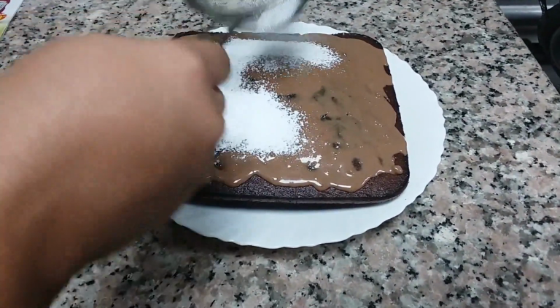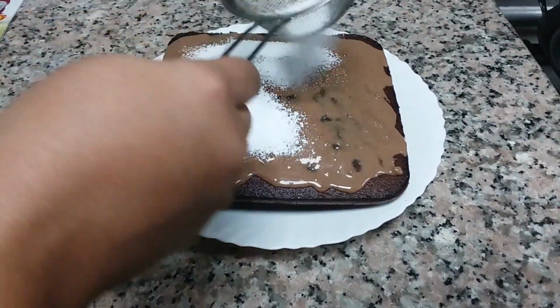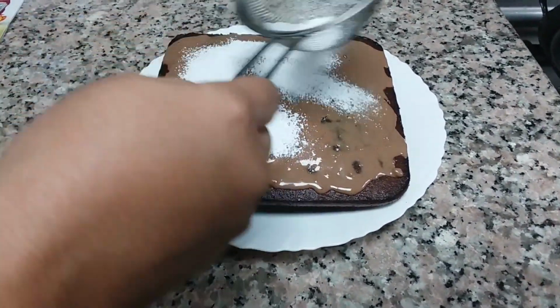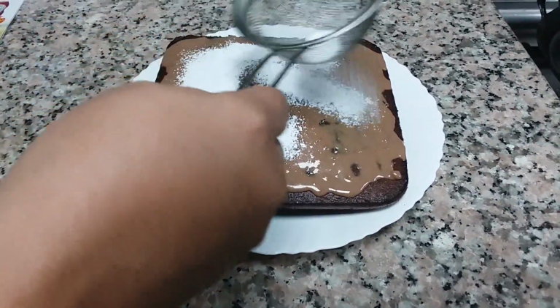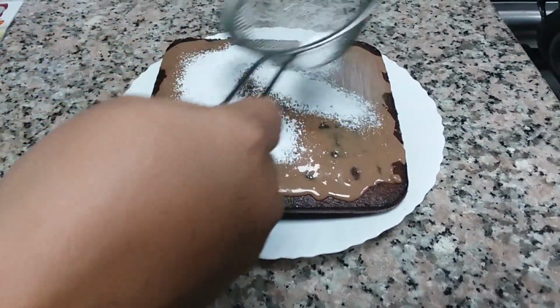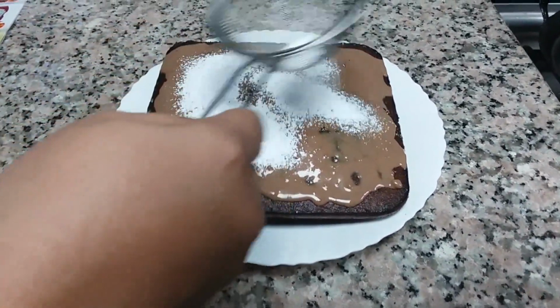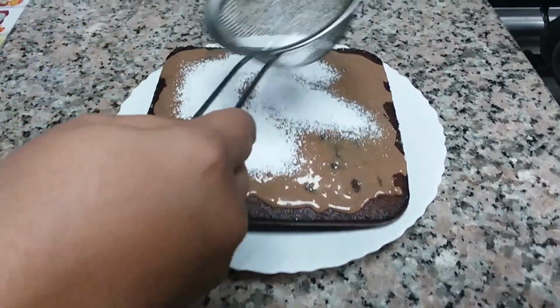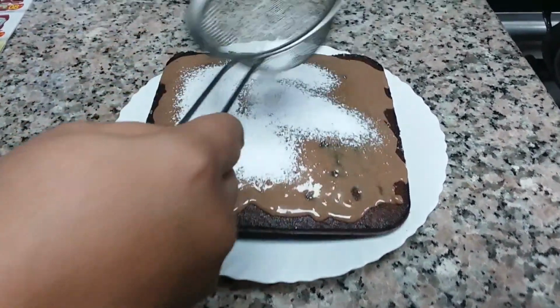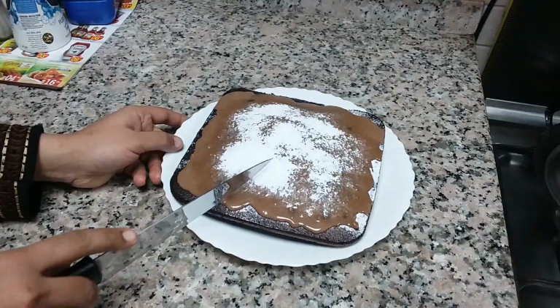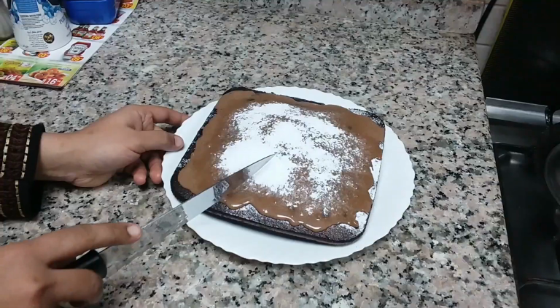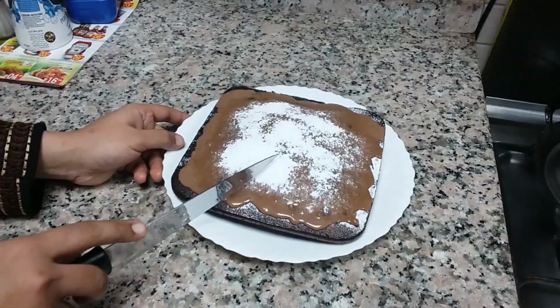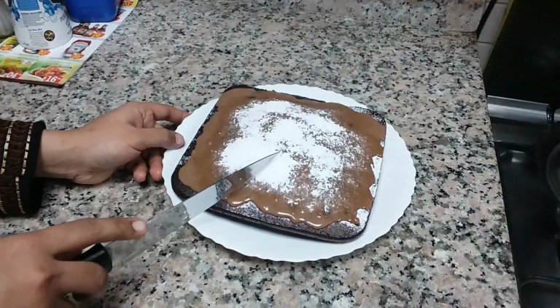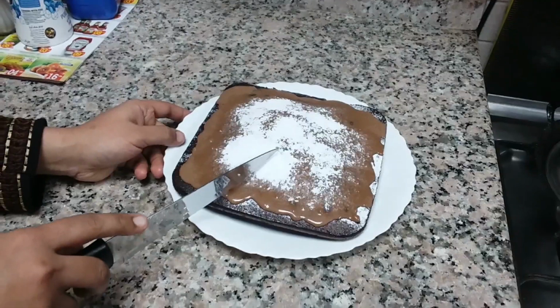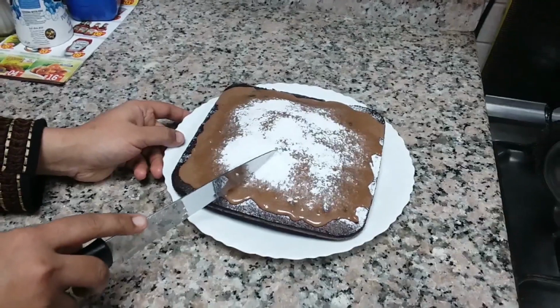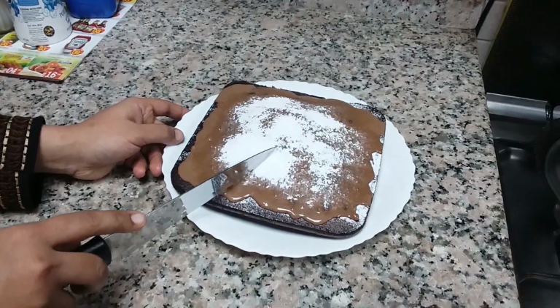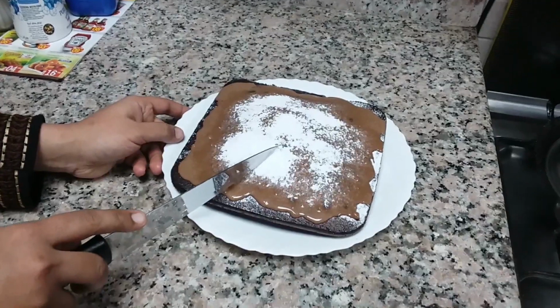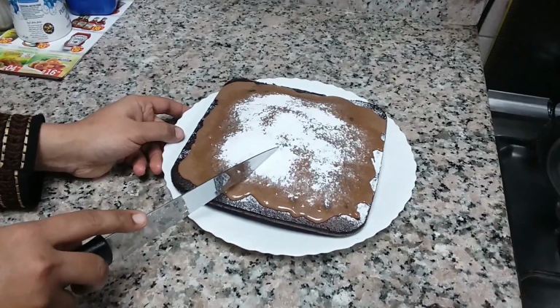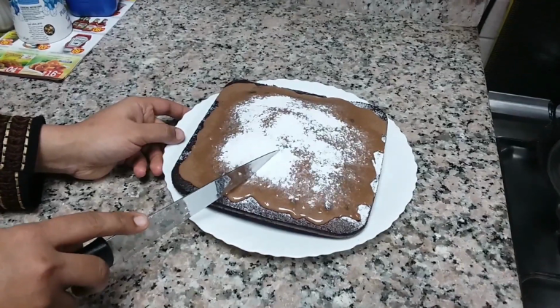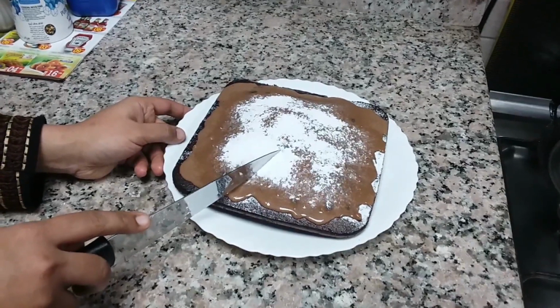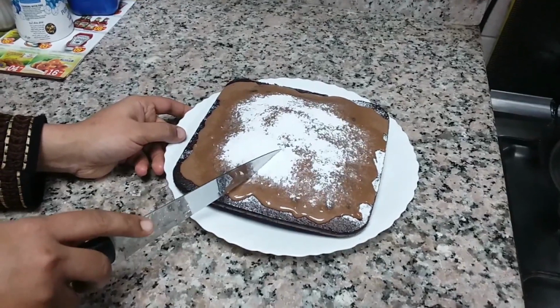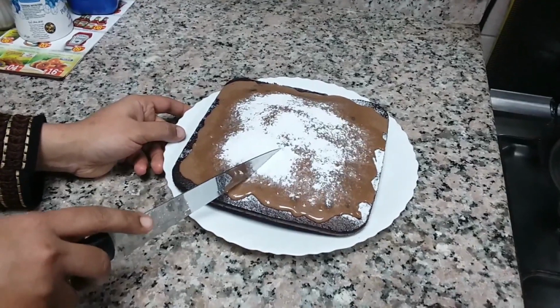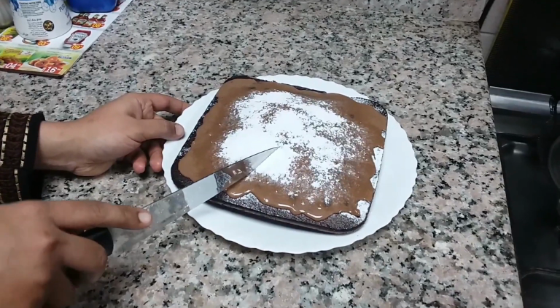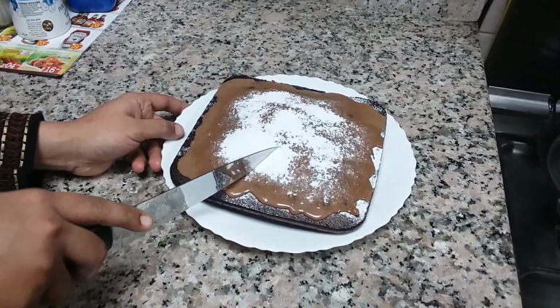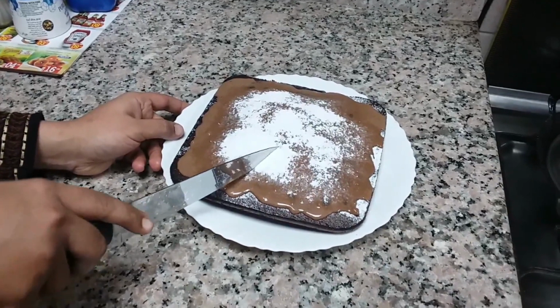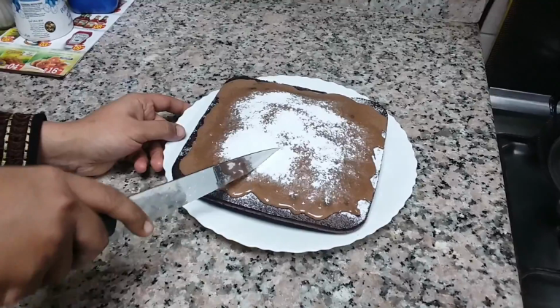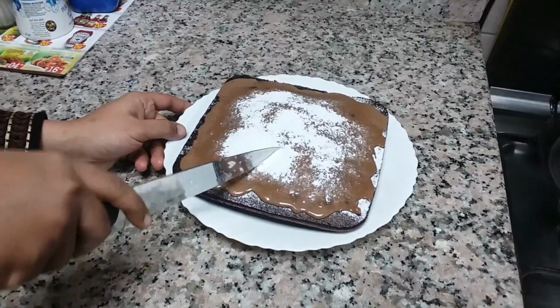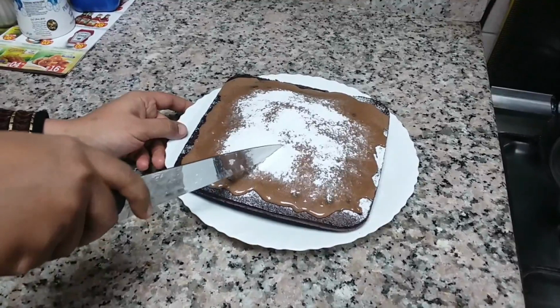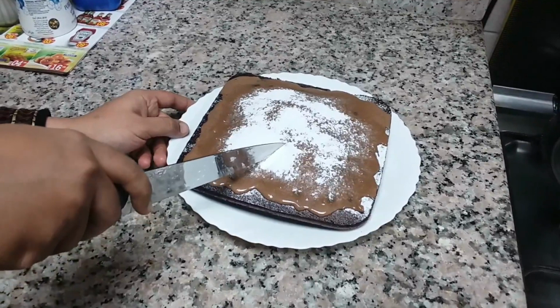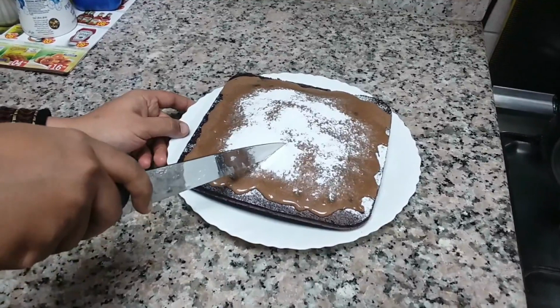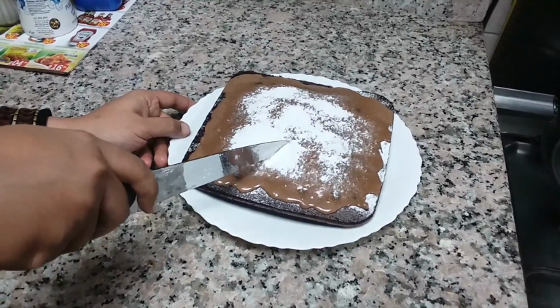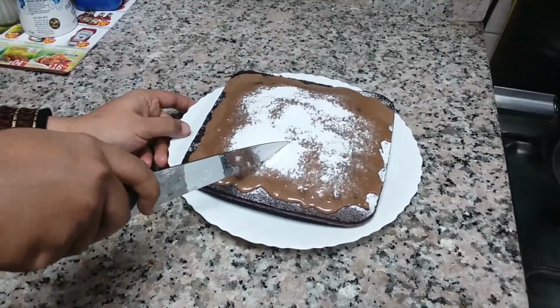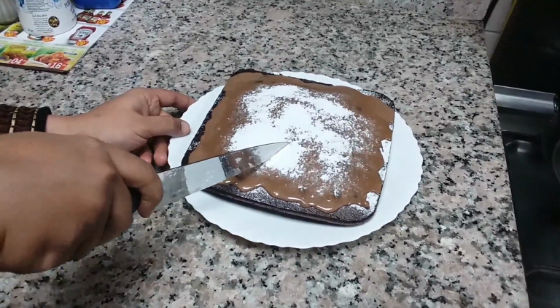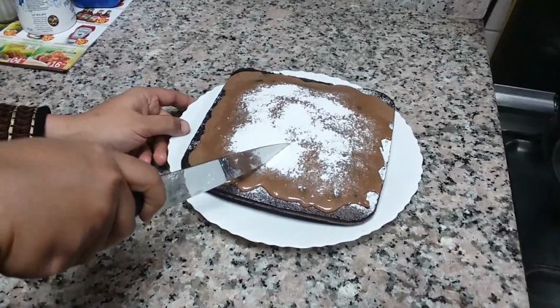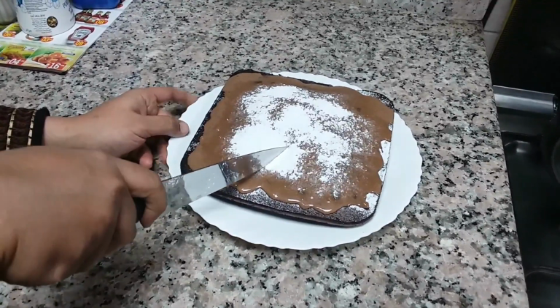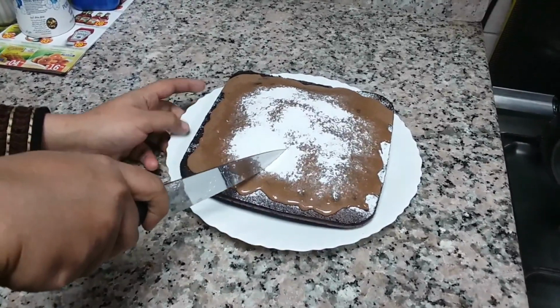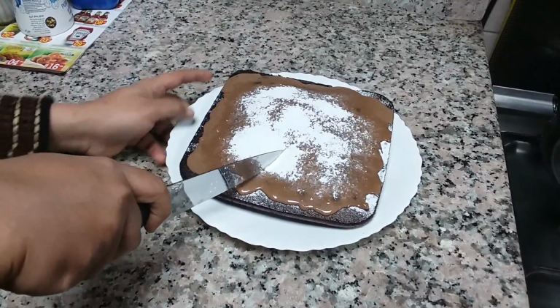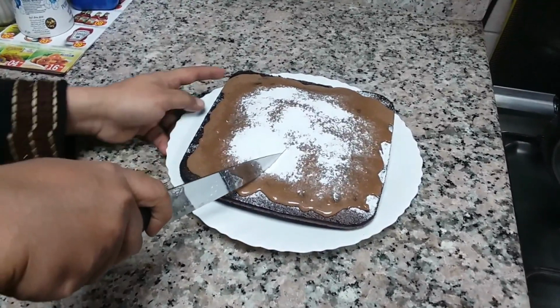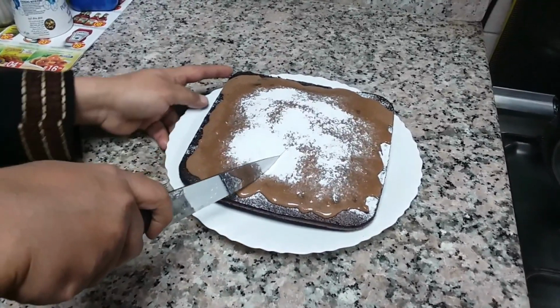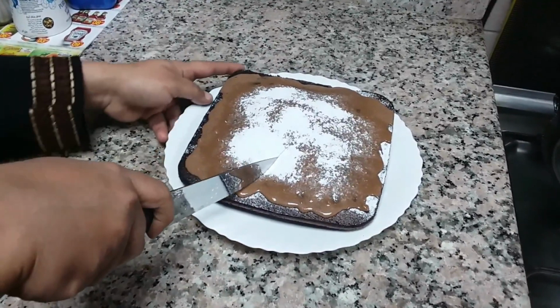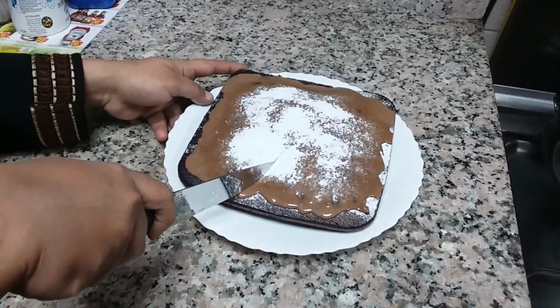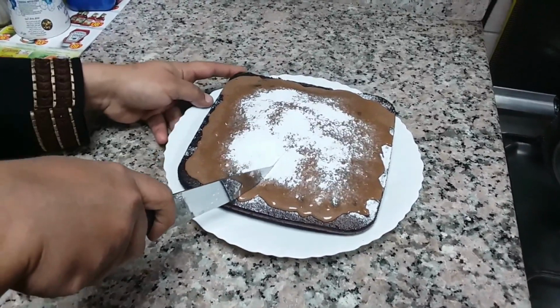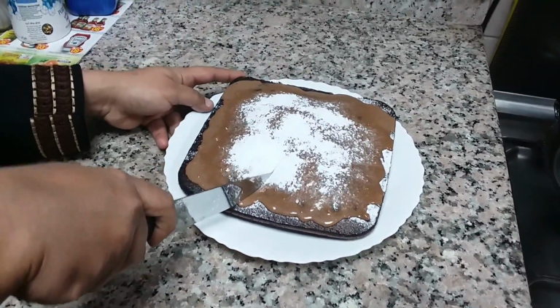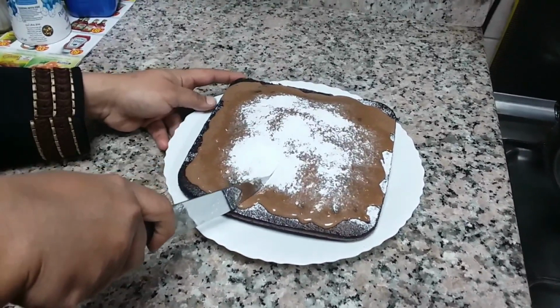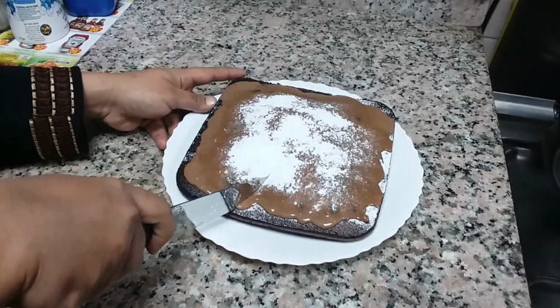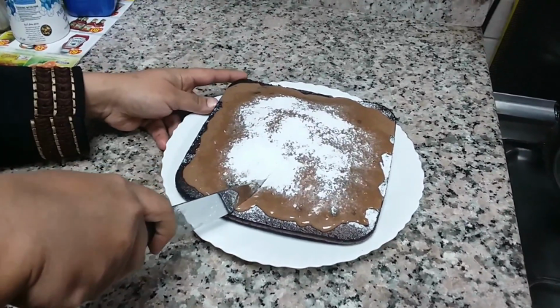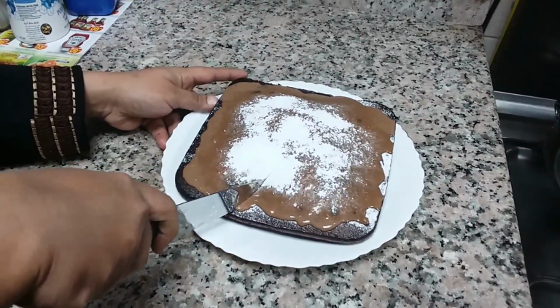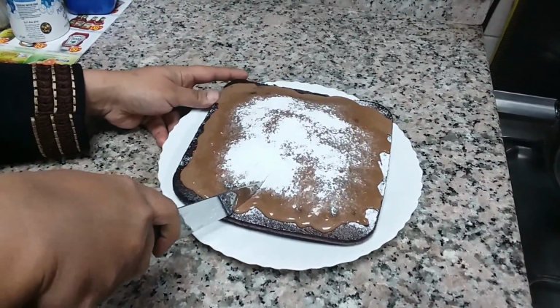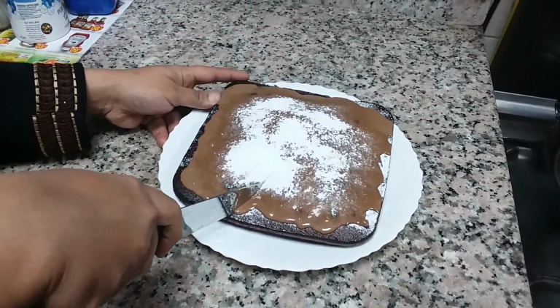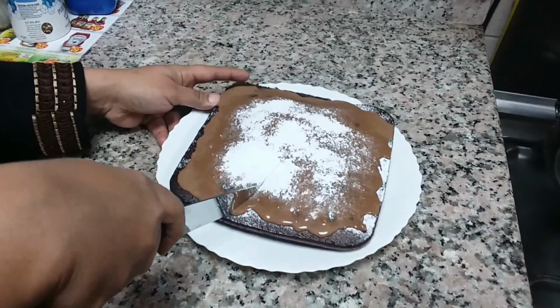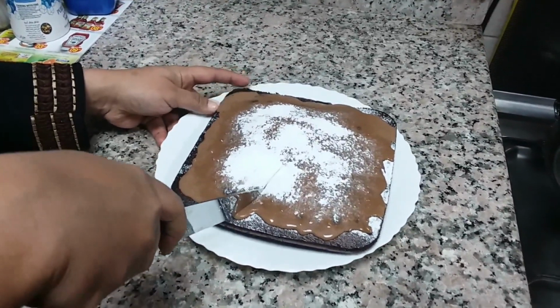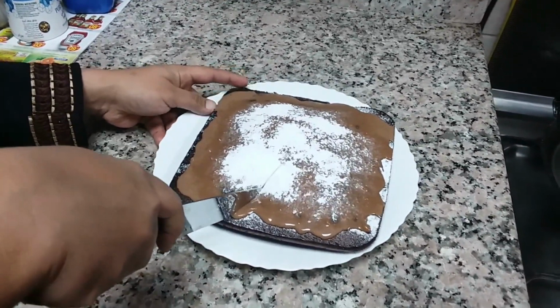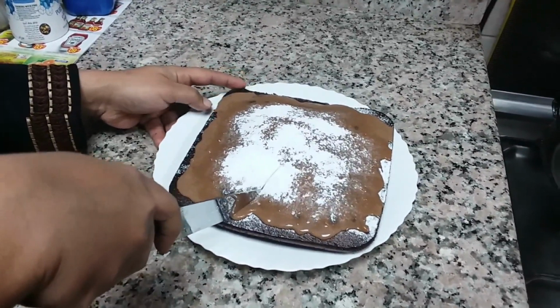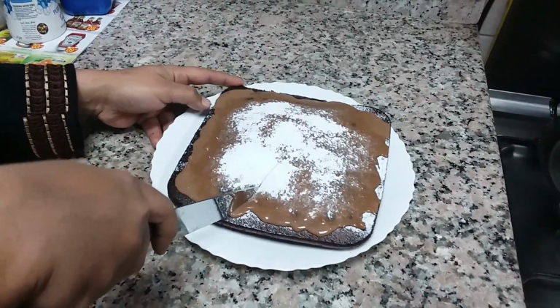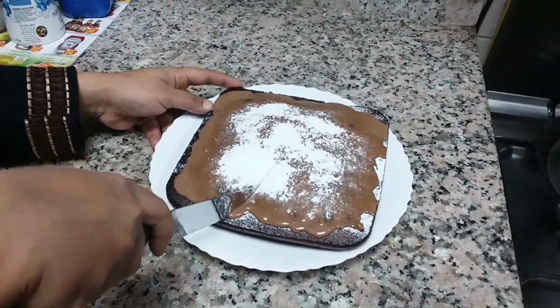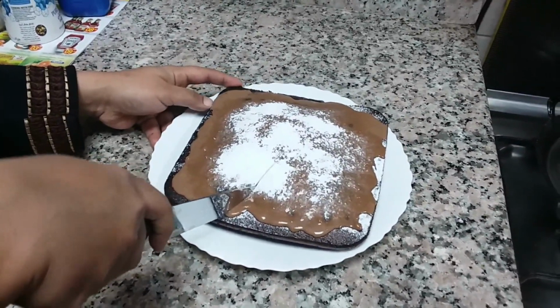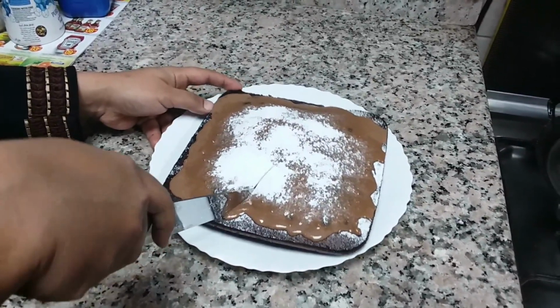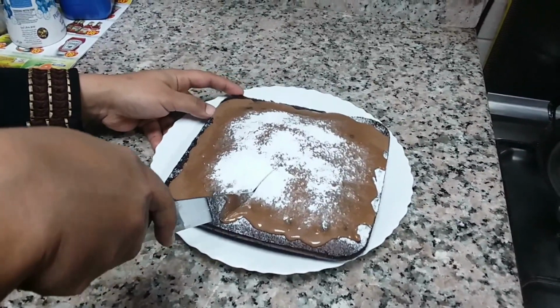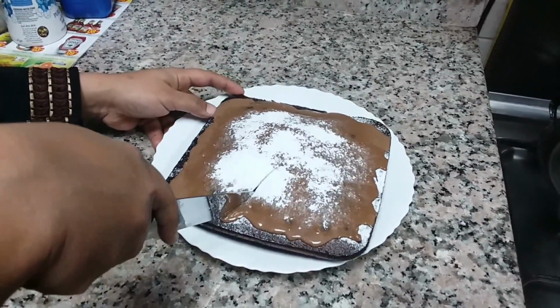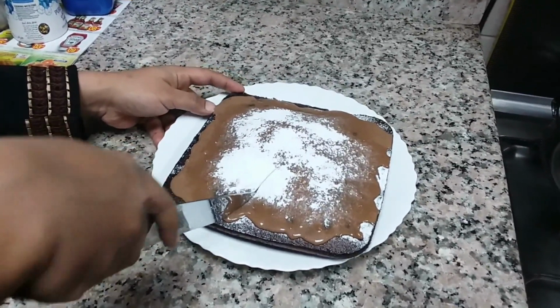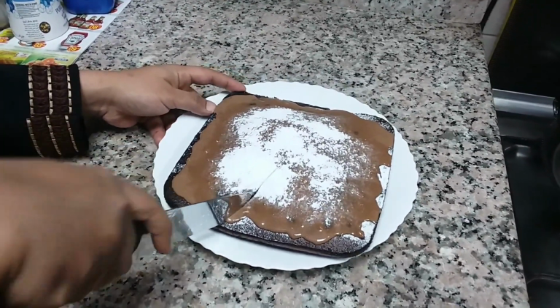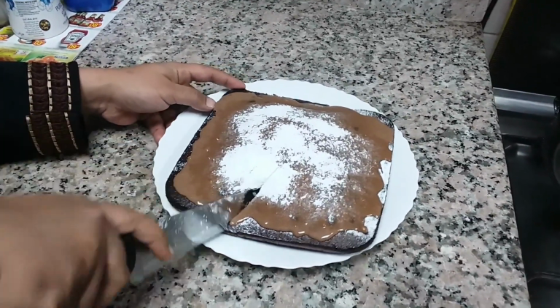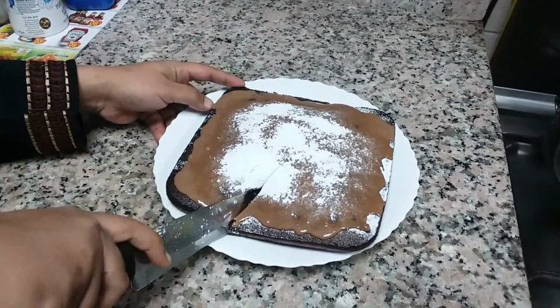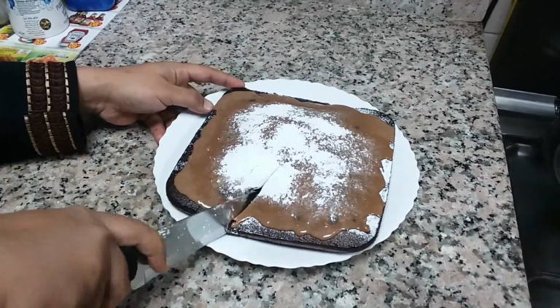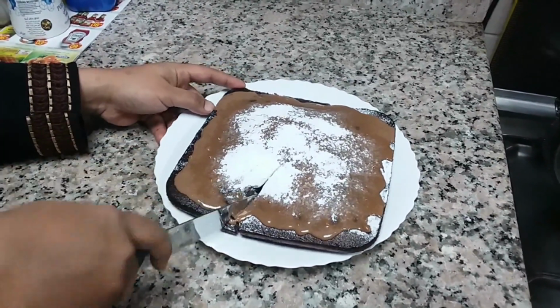Now let's cut the Milo cake. Mmm, it looks yummy!